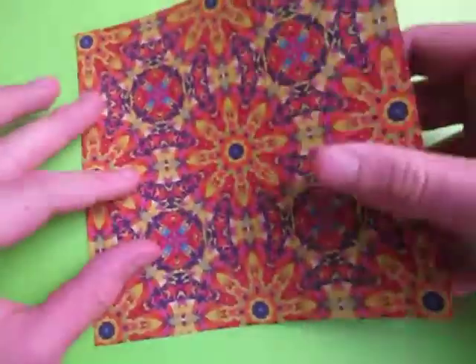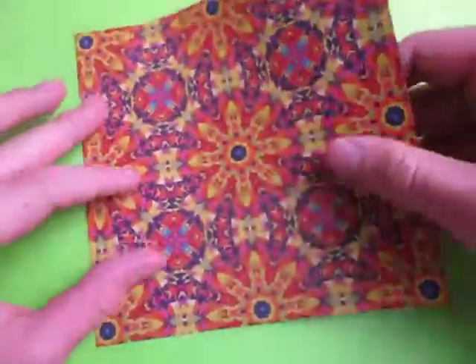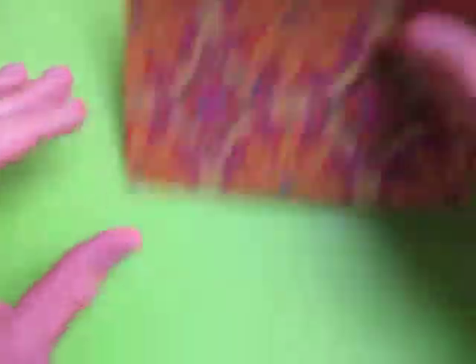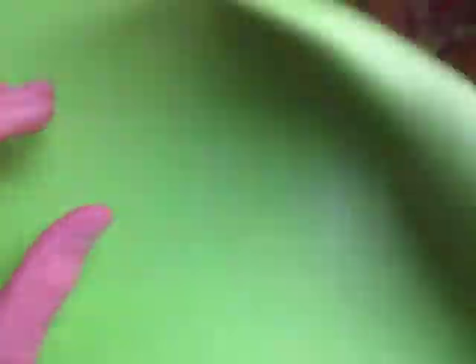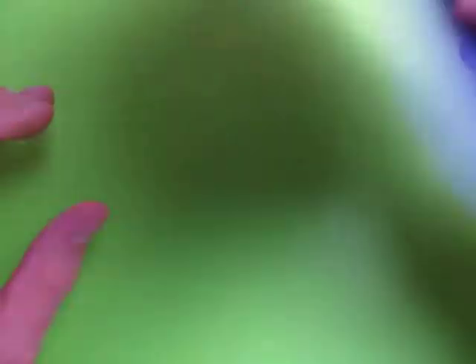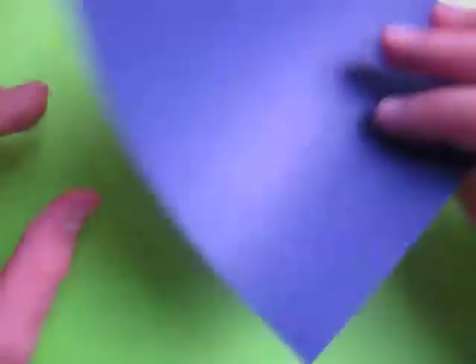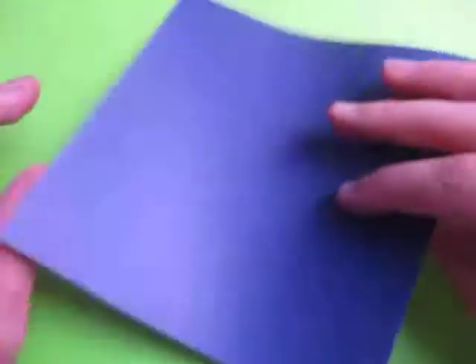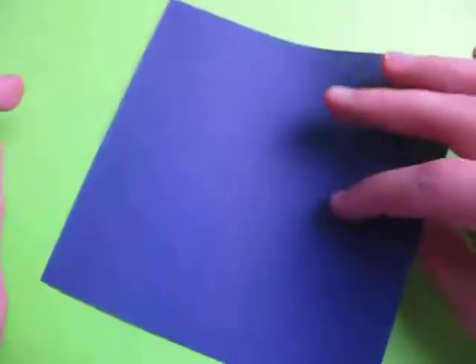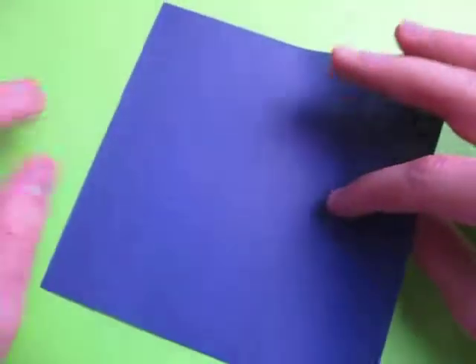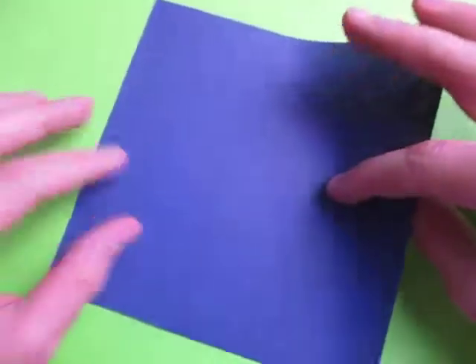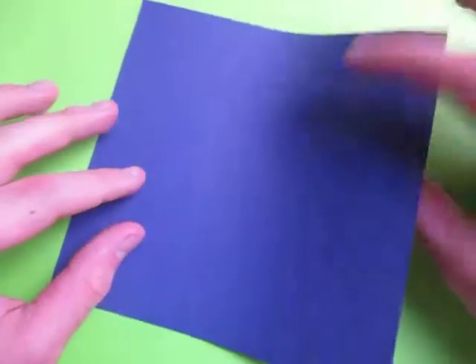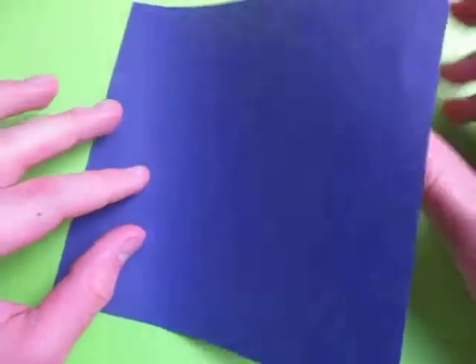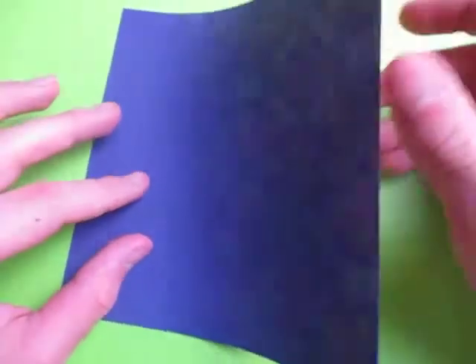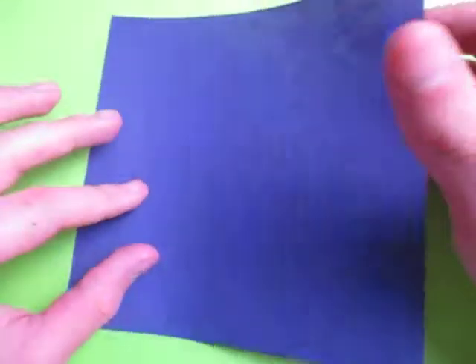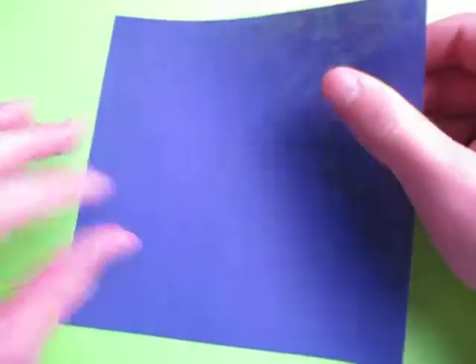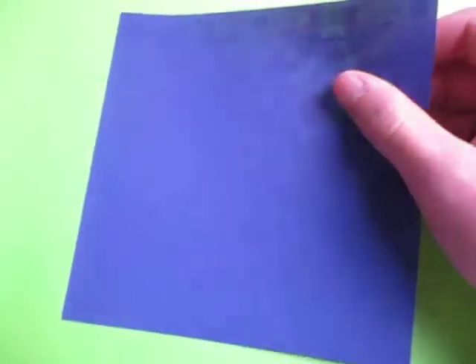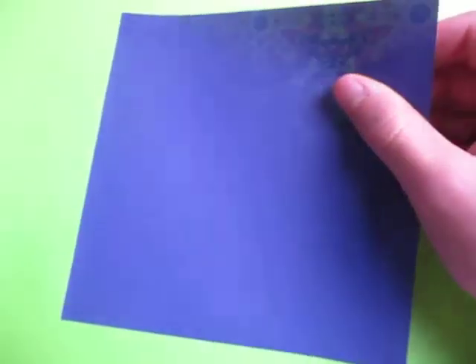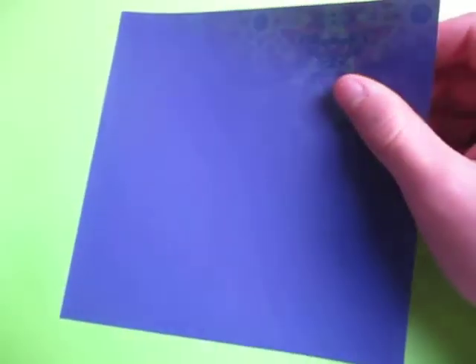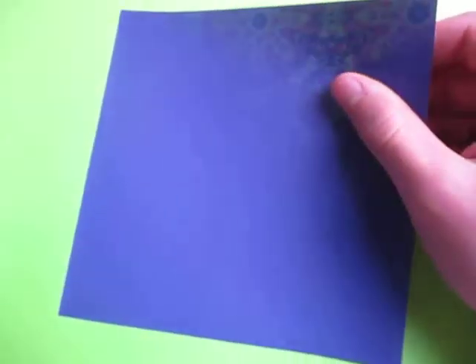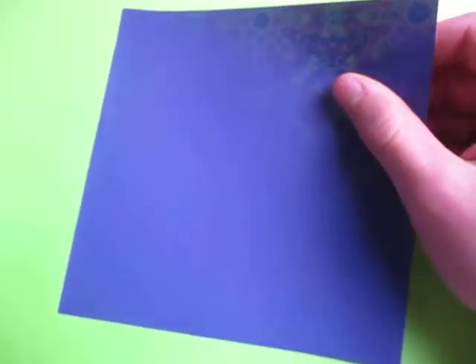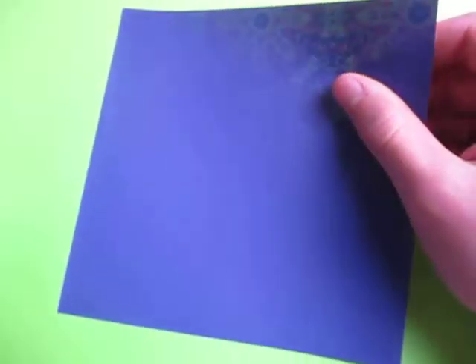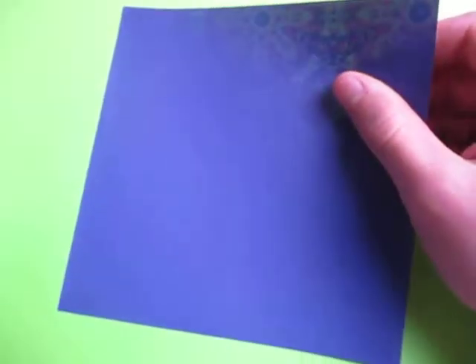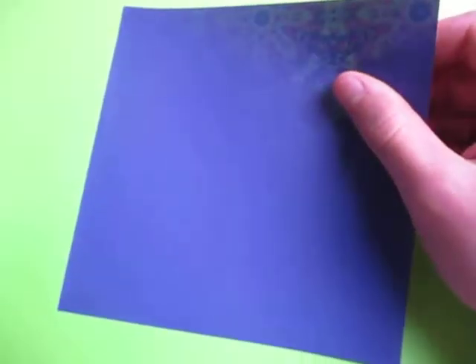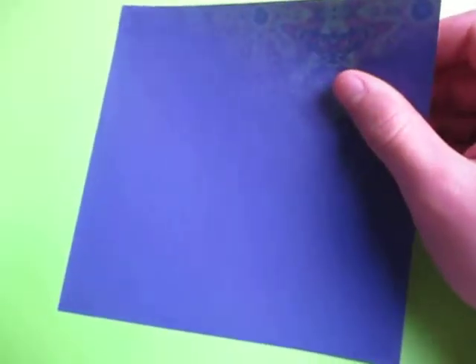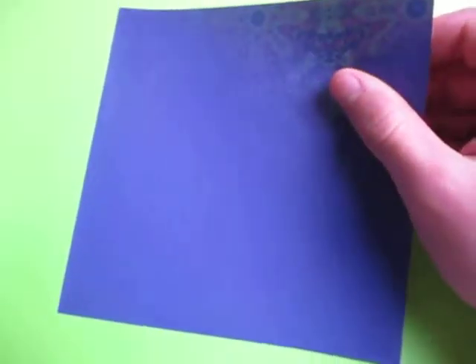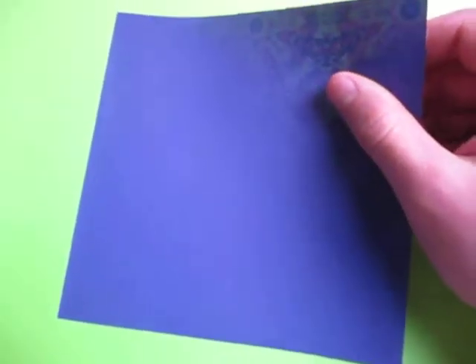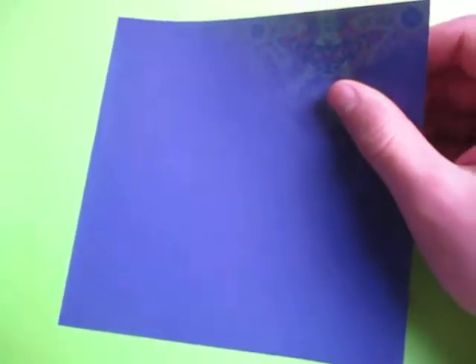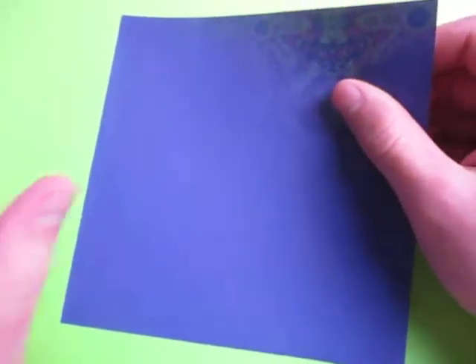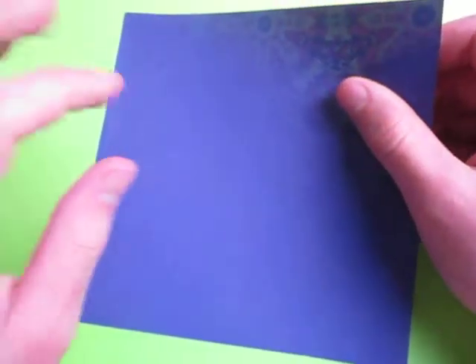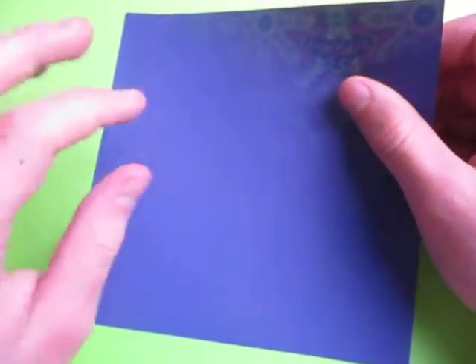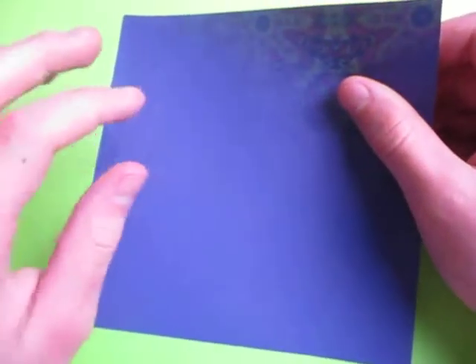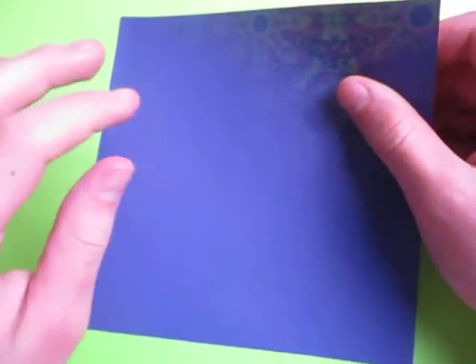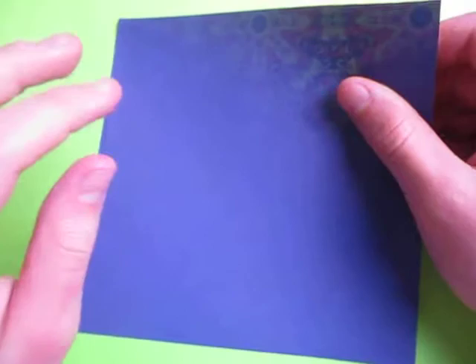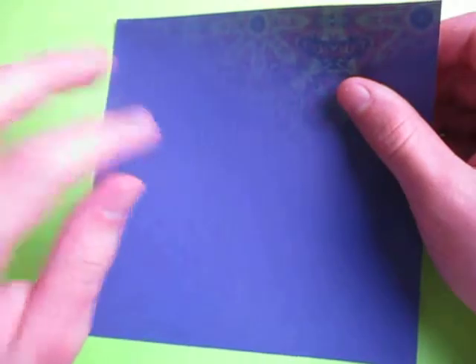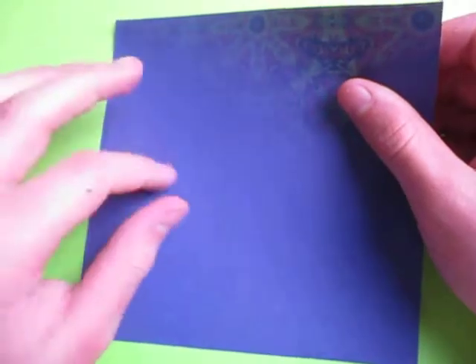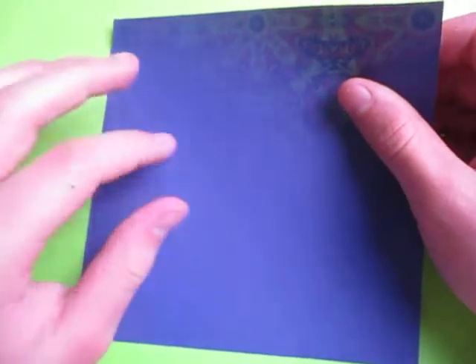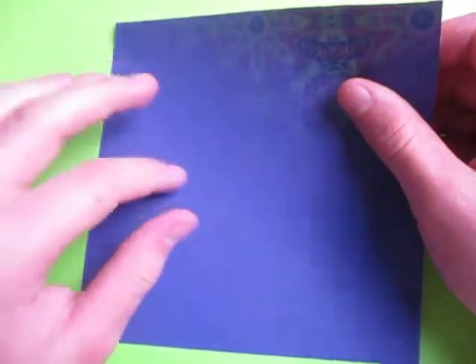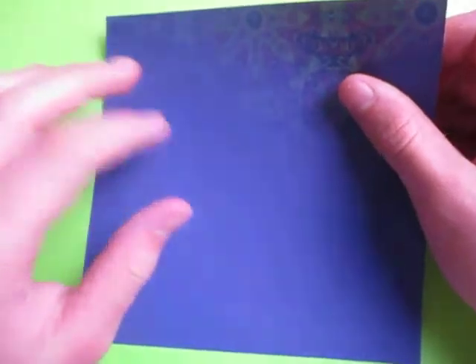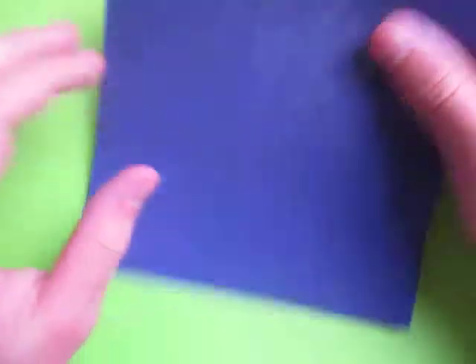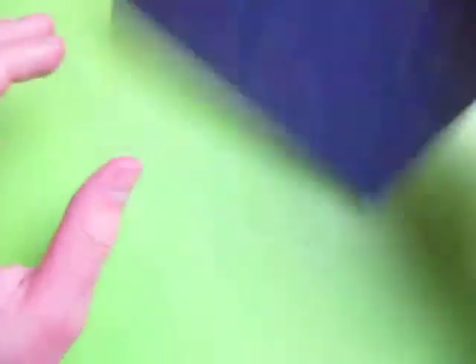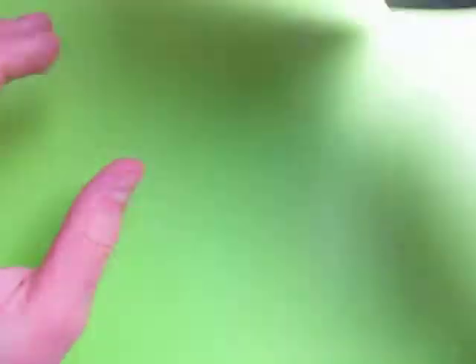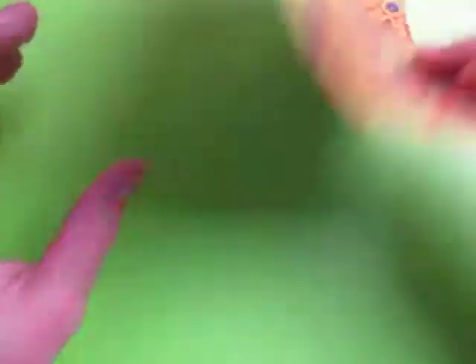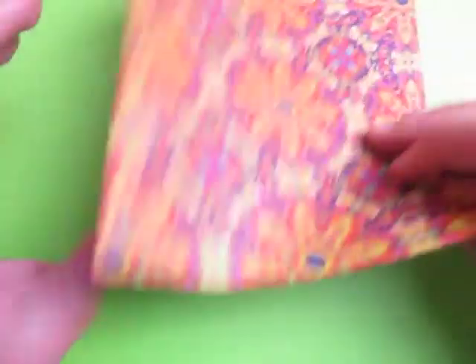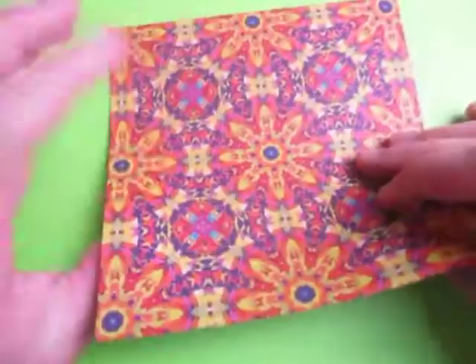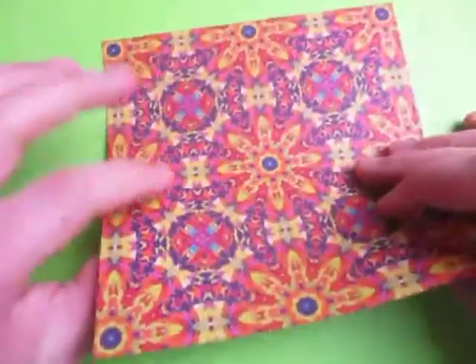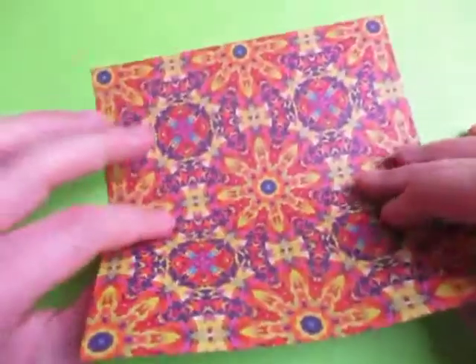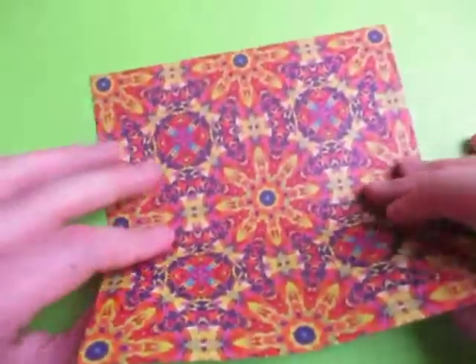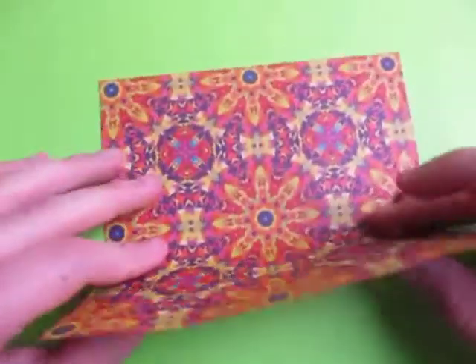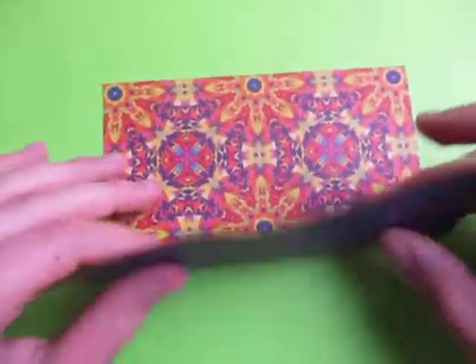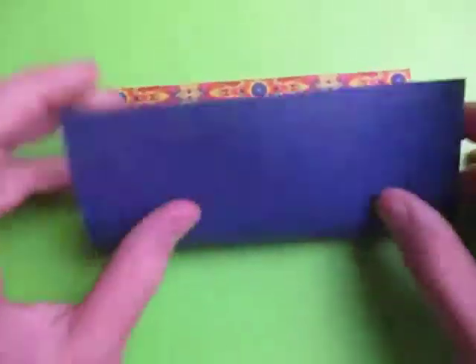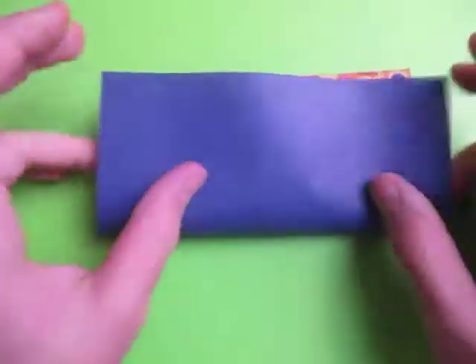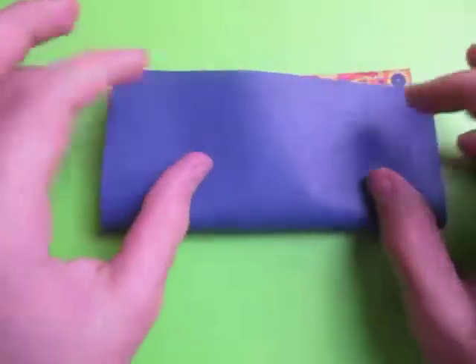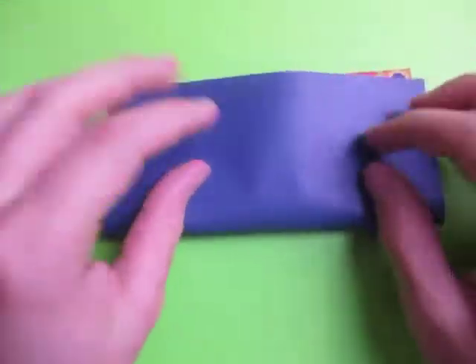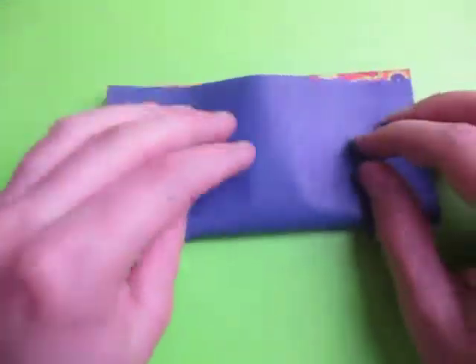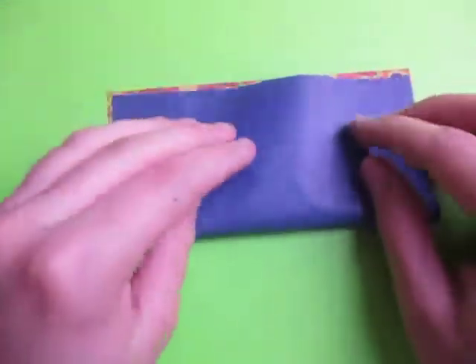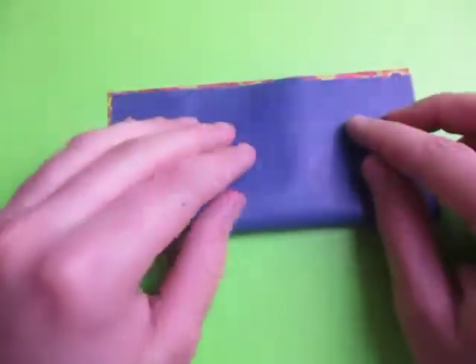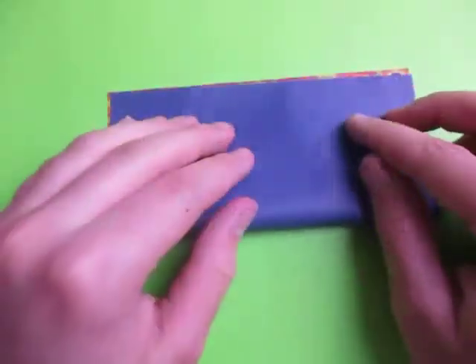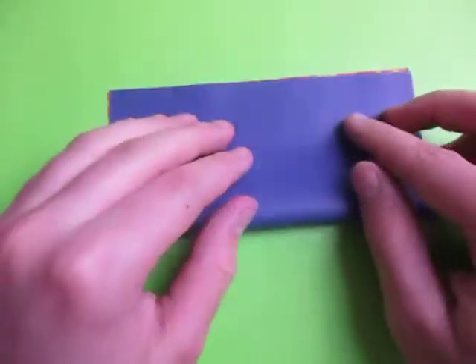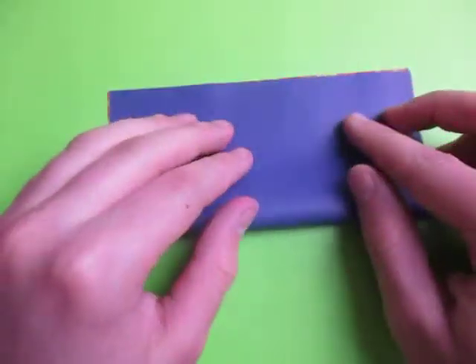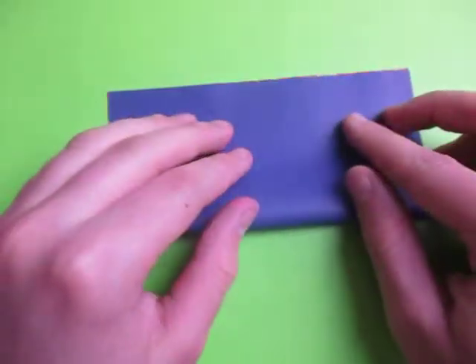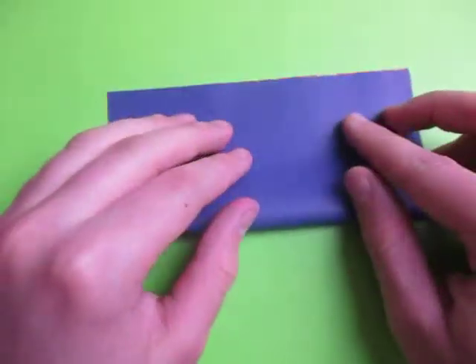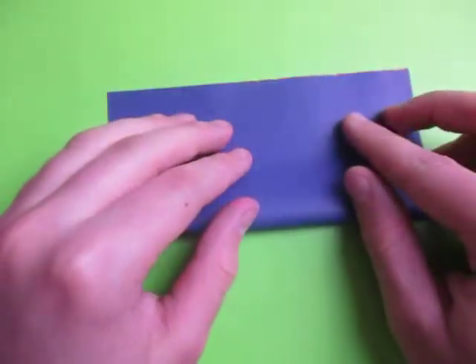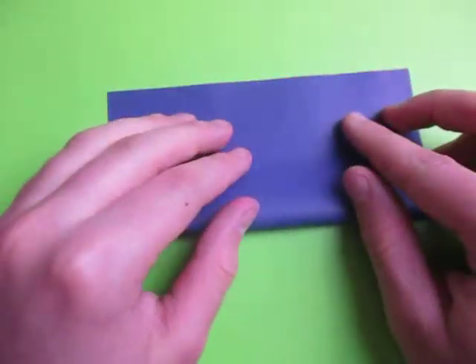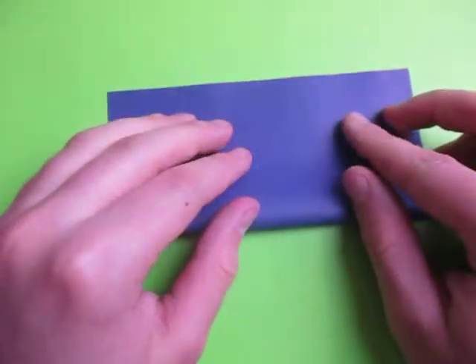Get a square sheet of paper. I'm going to make a blue Easter Egg, so it's going to be blue side down and fold in half.